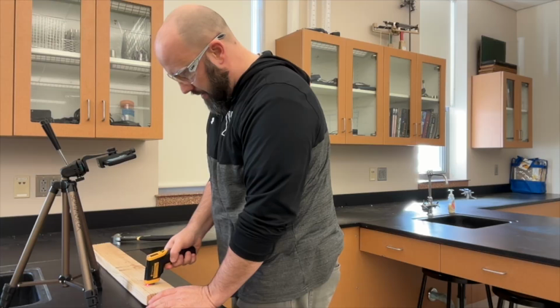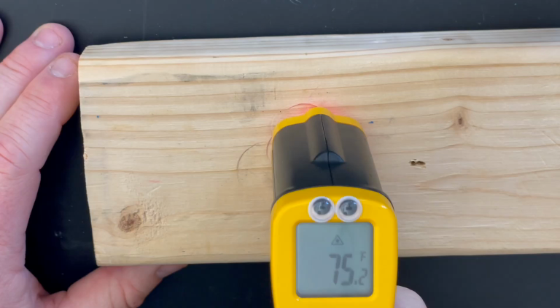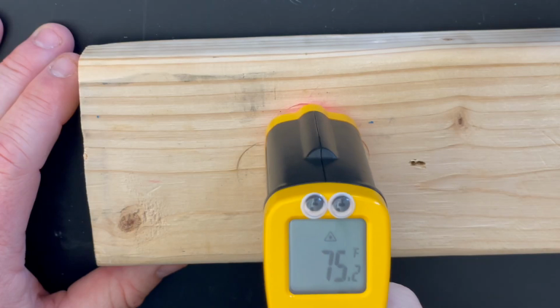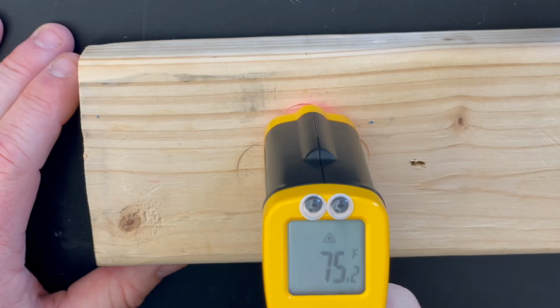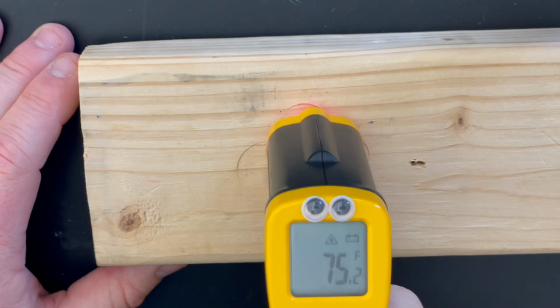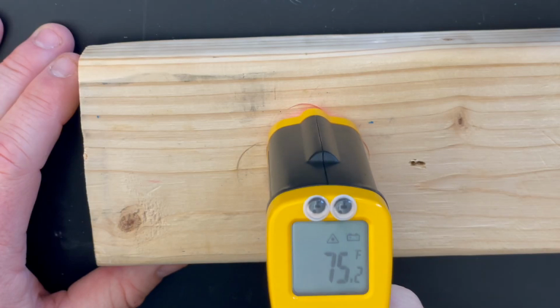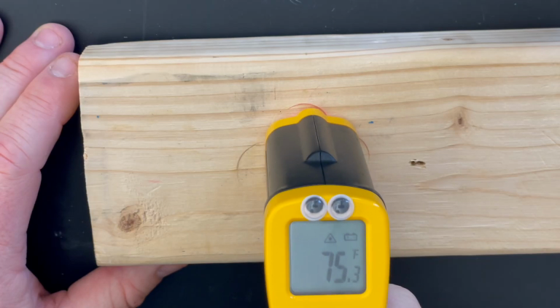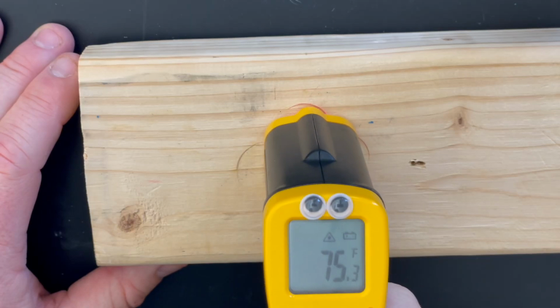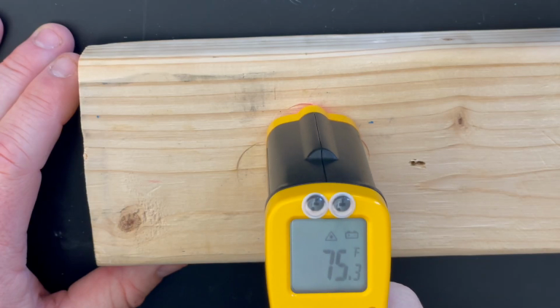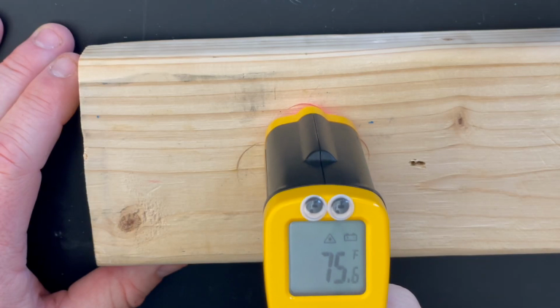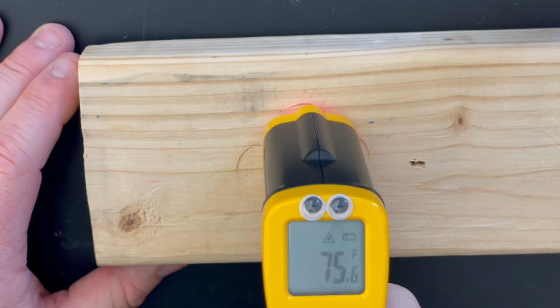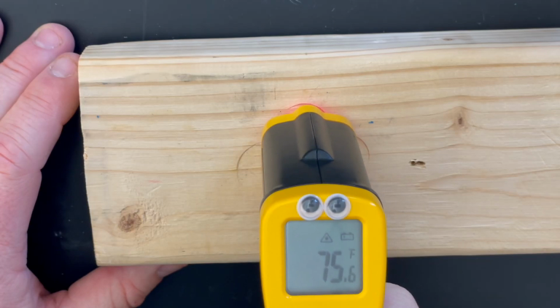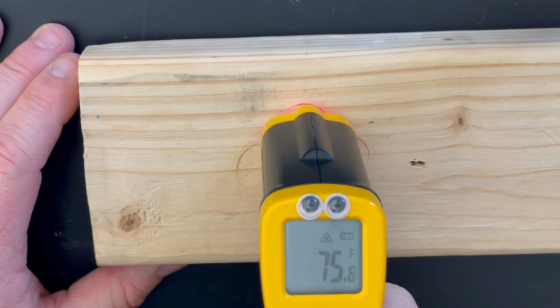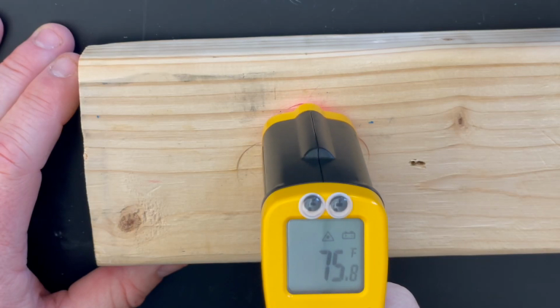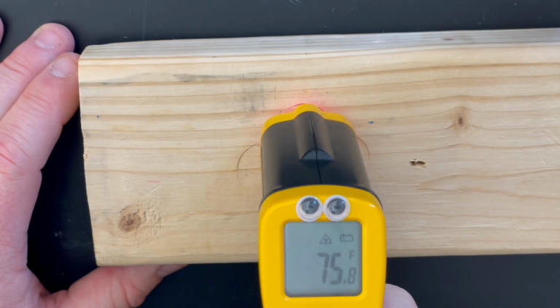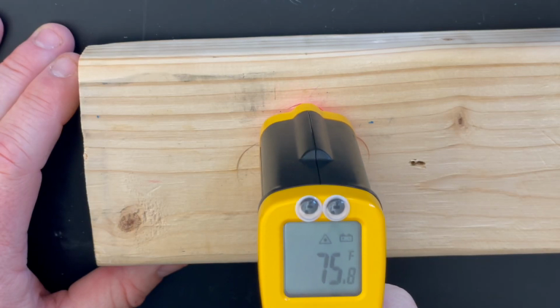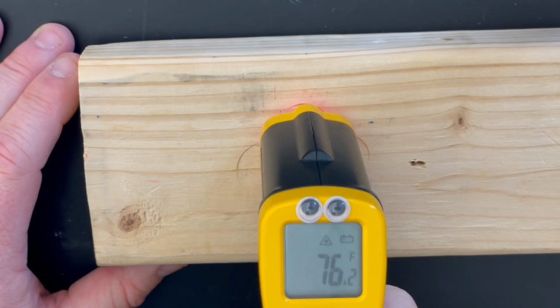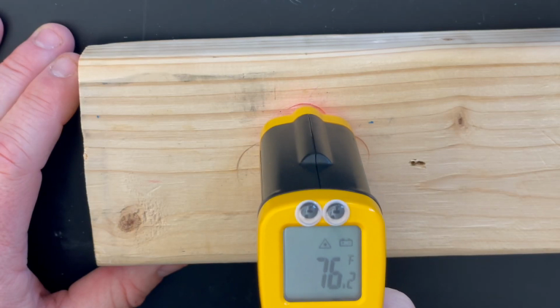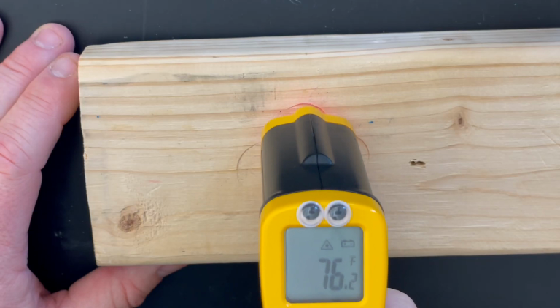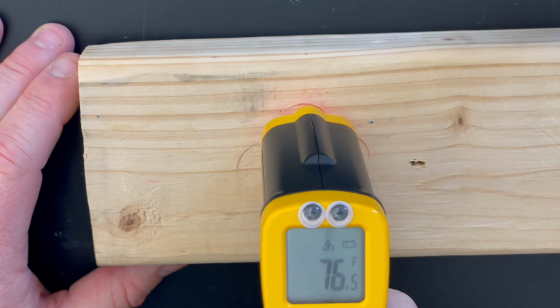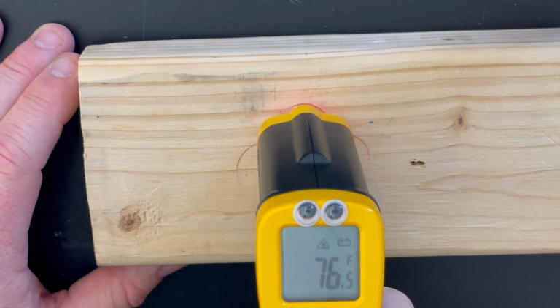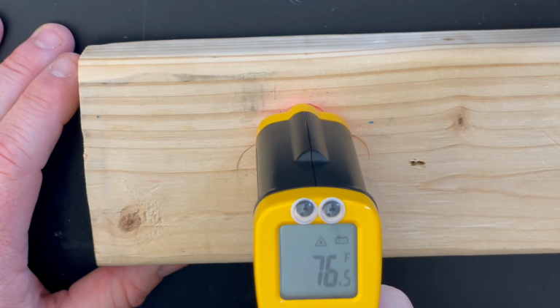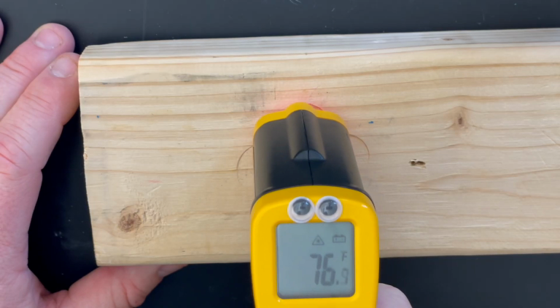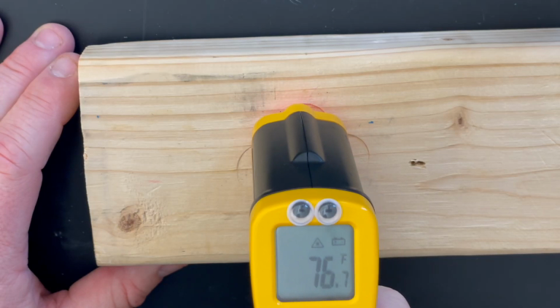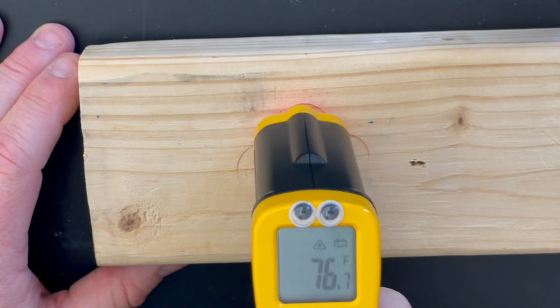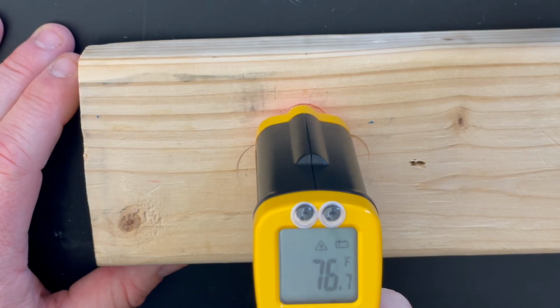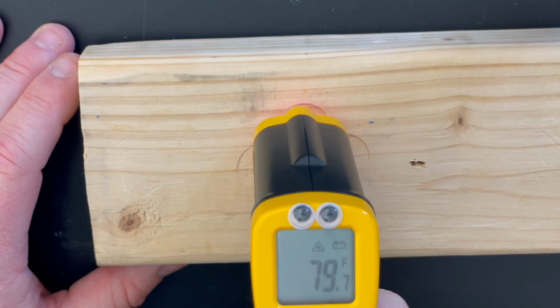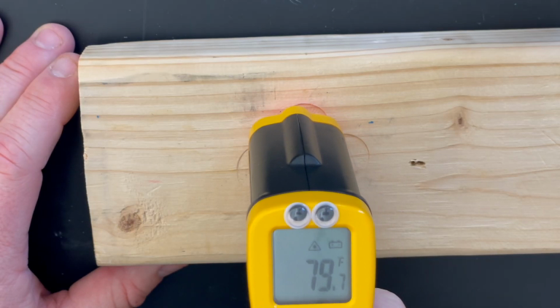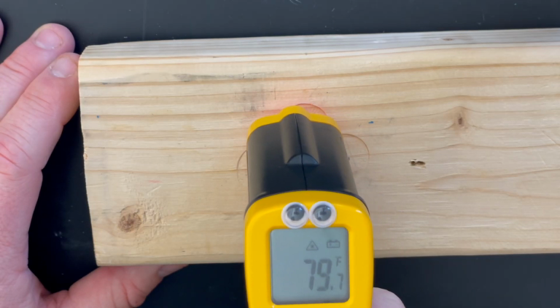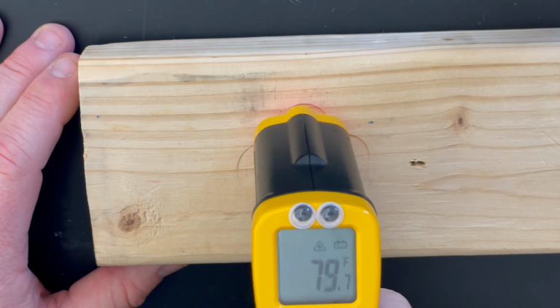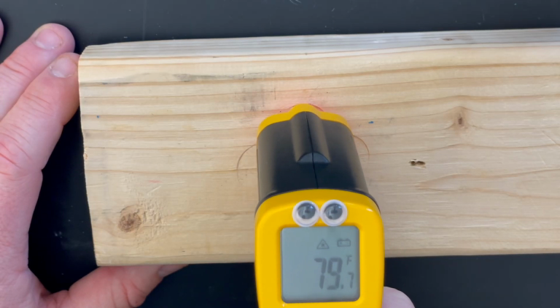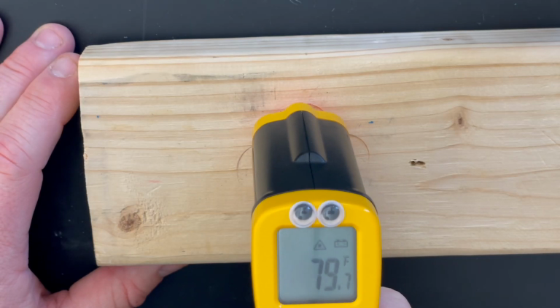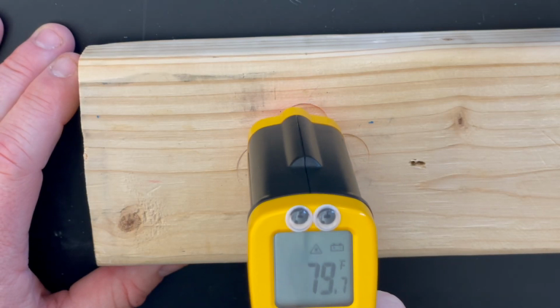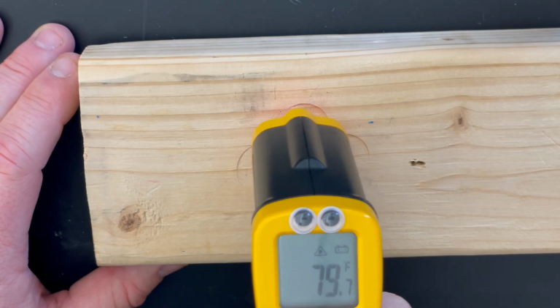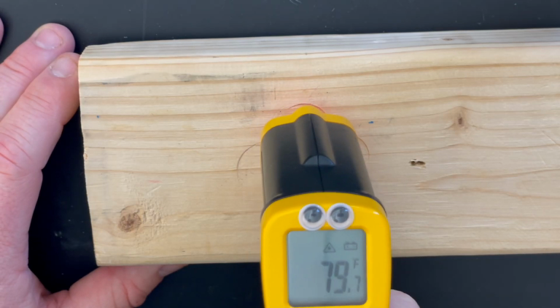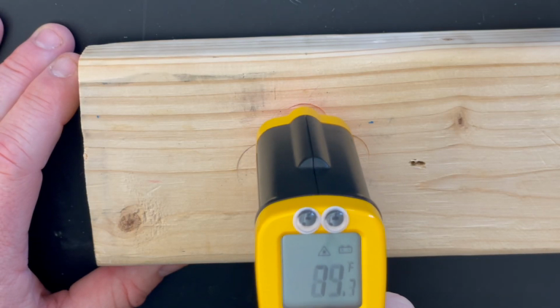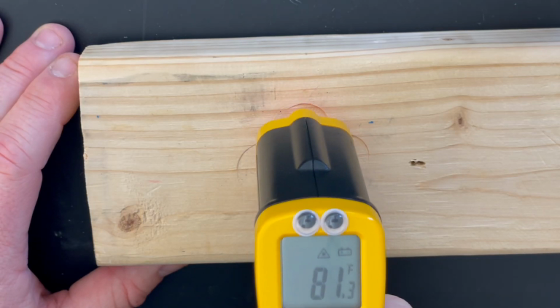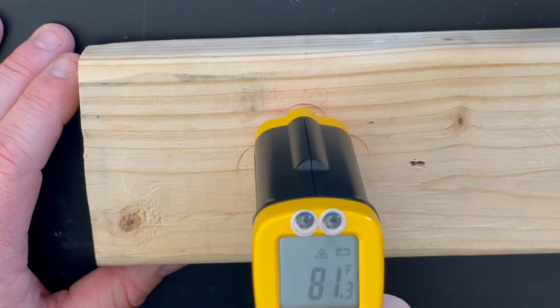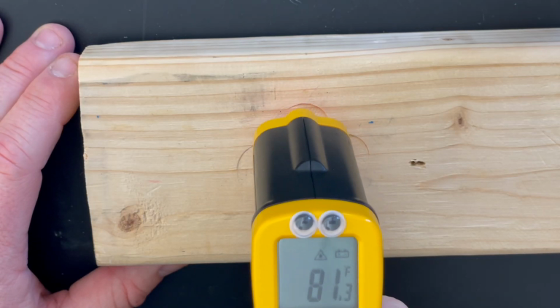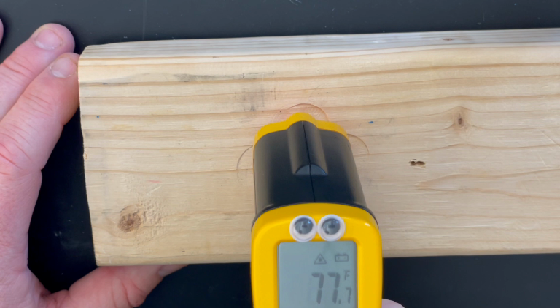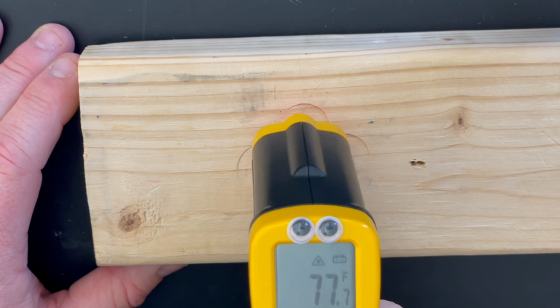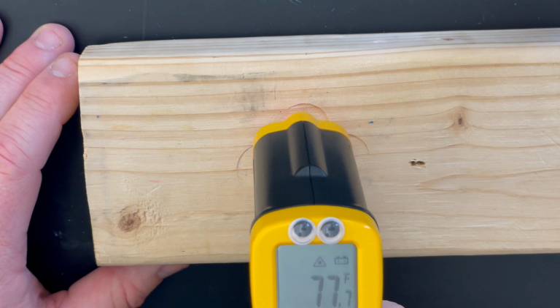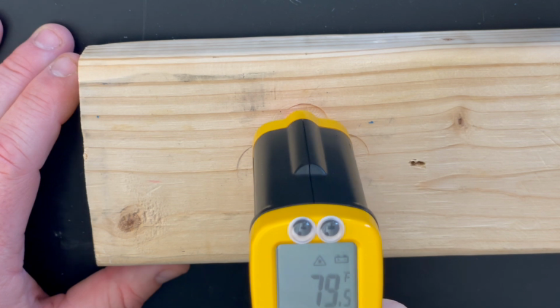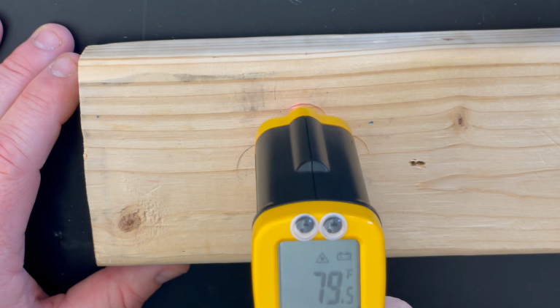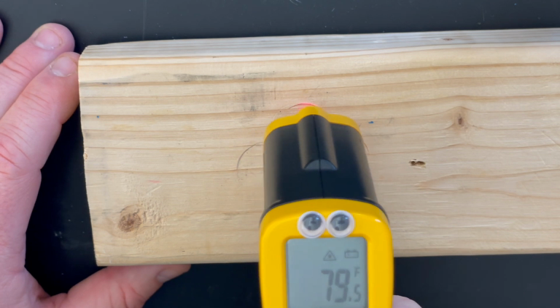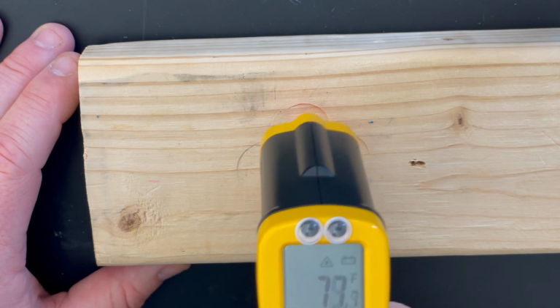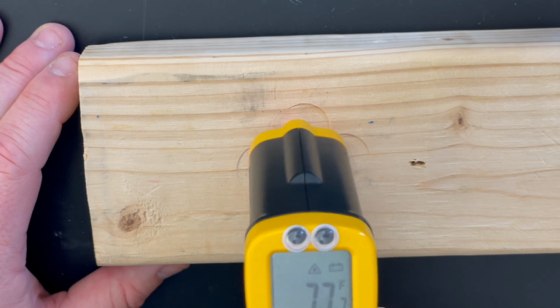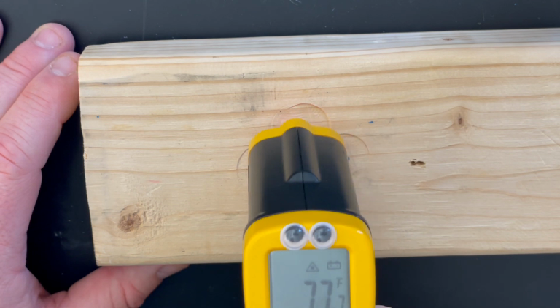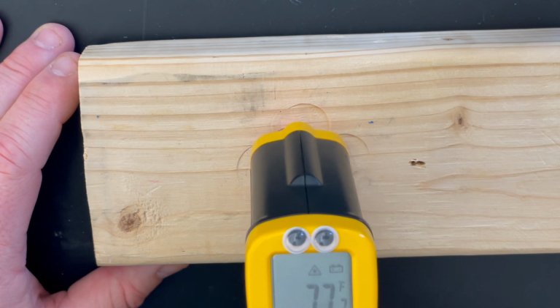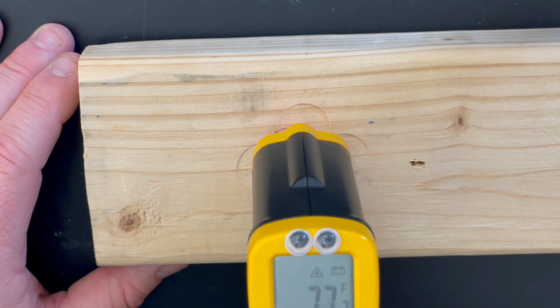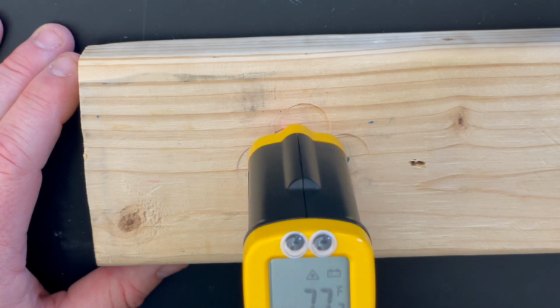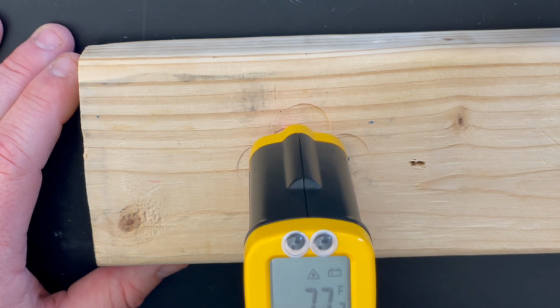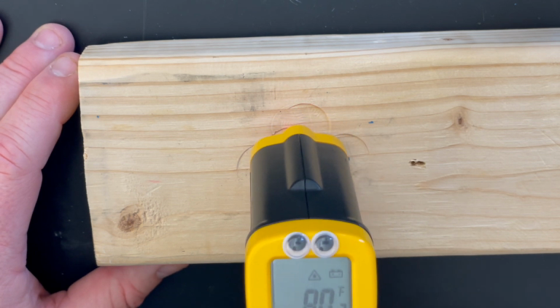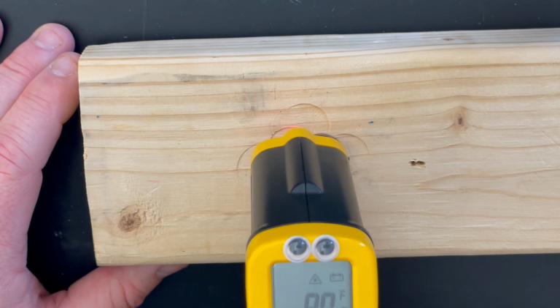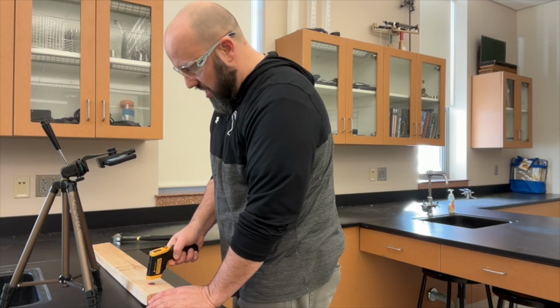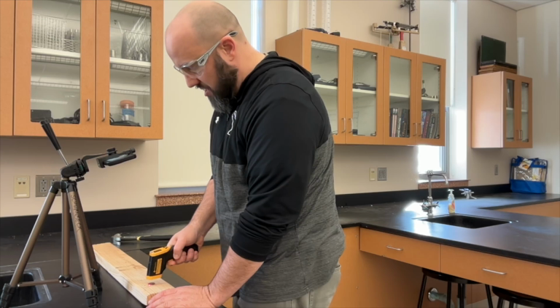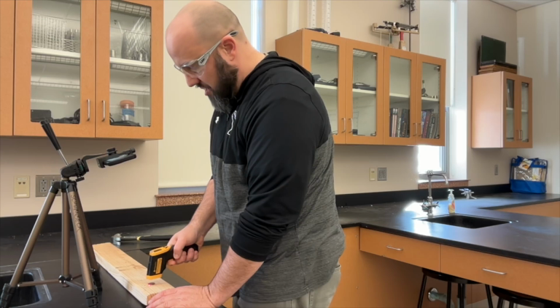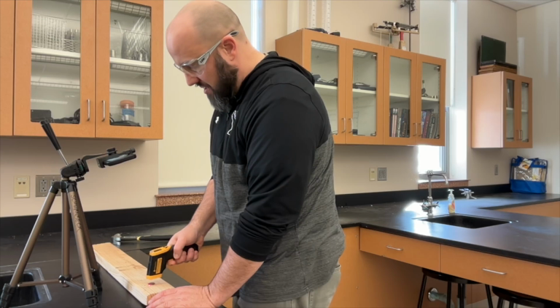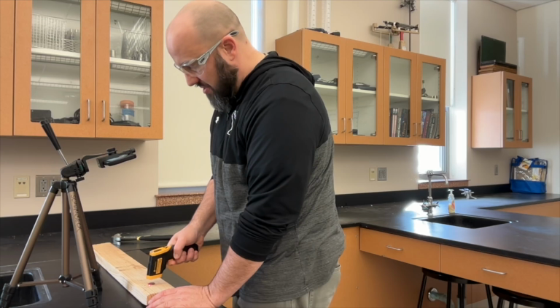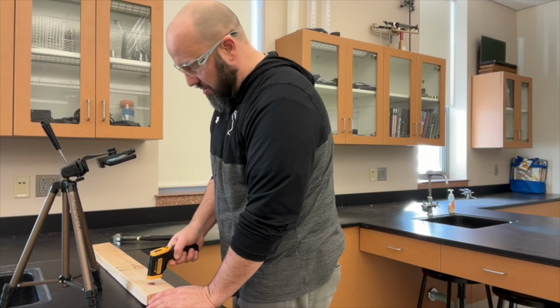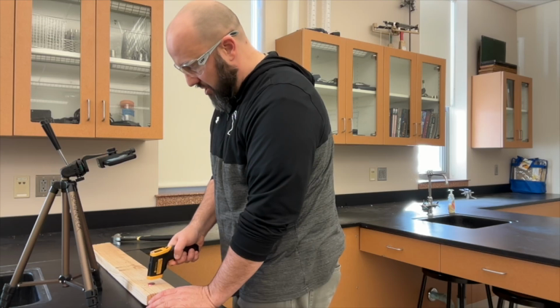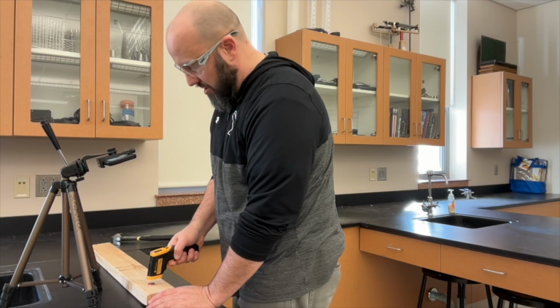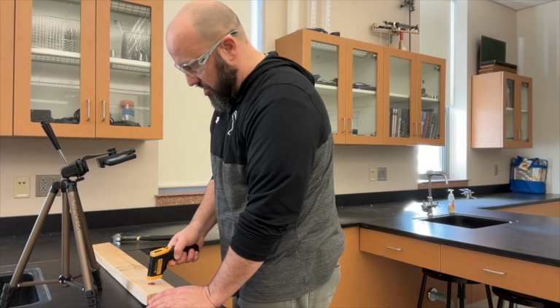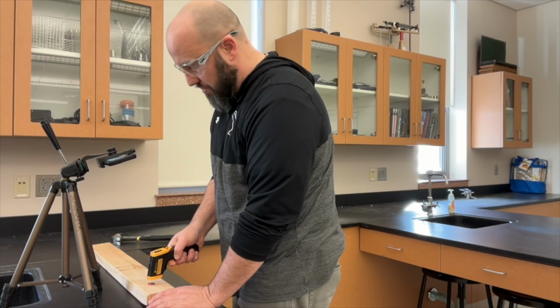Now you can come and take the temperature. You see it goes up by about two degrees, maybe even three degrees or so. And that's the kinetic energy changing into thermal energy.